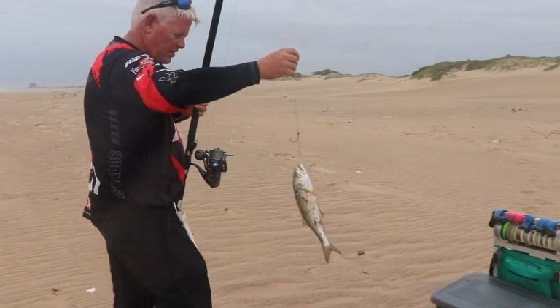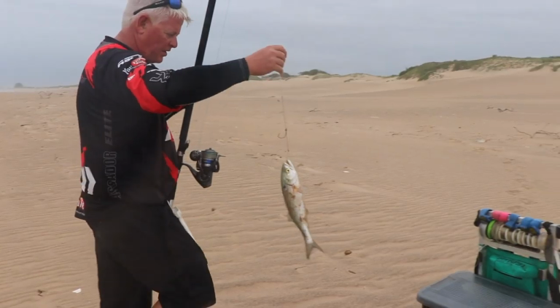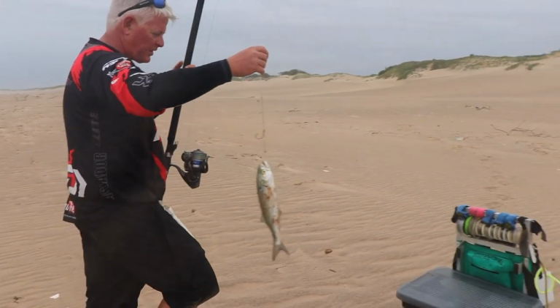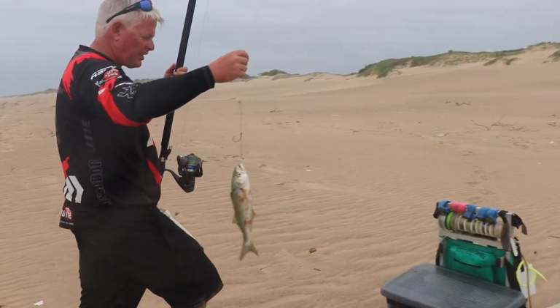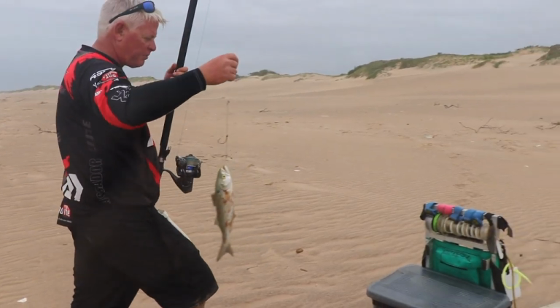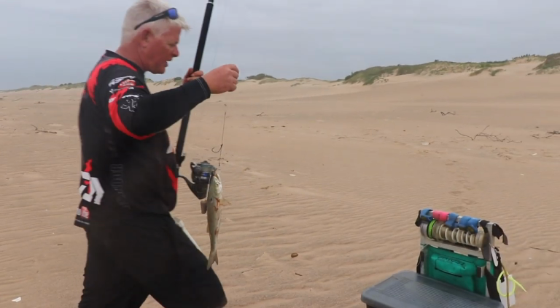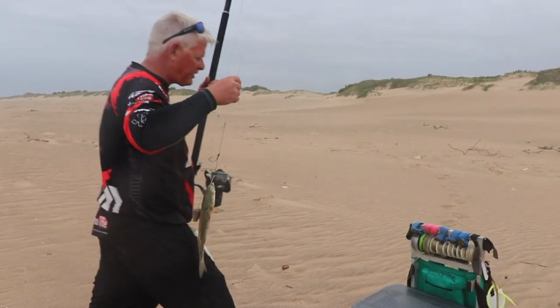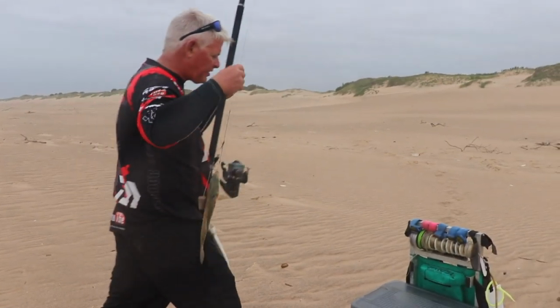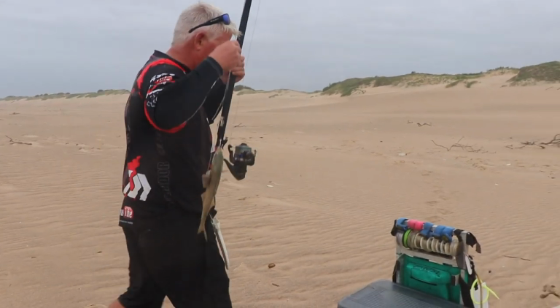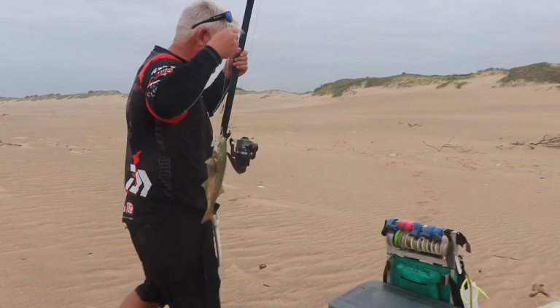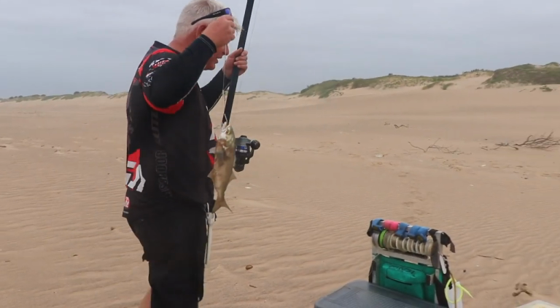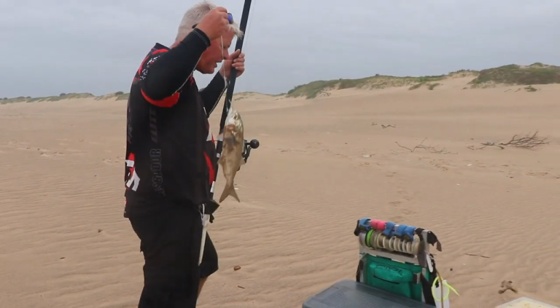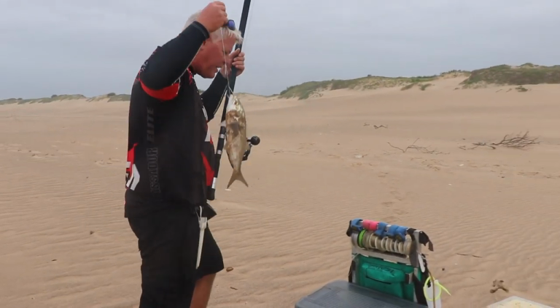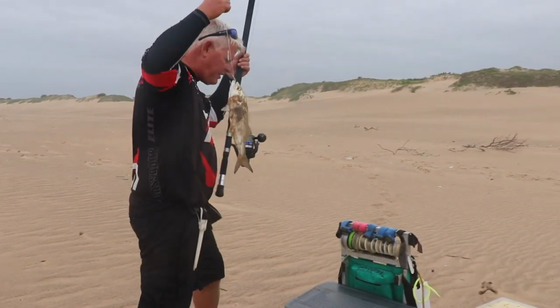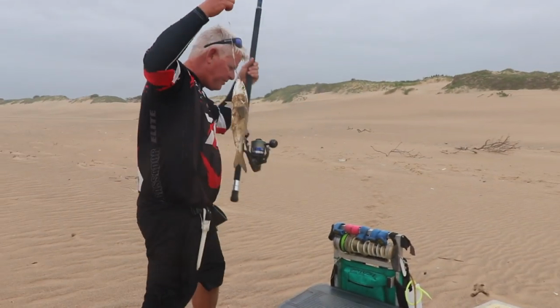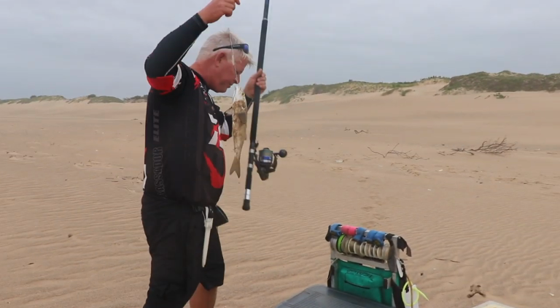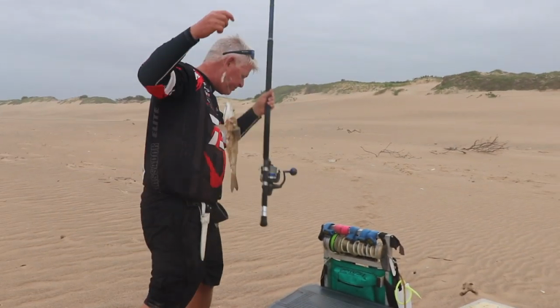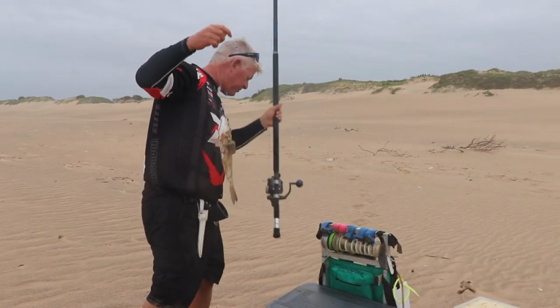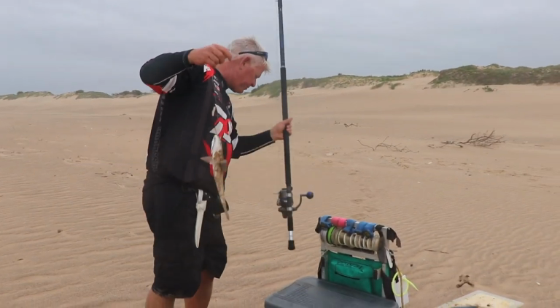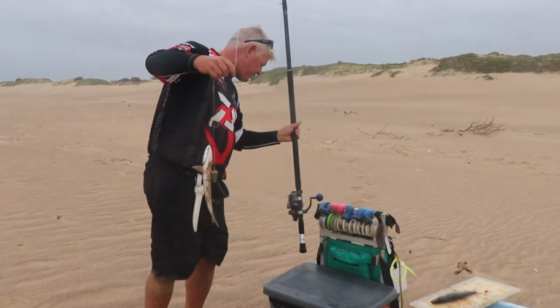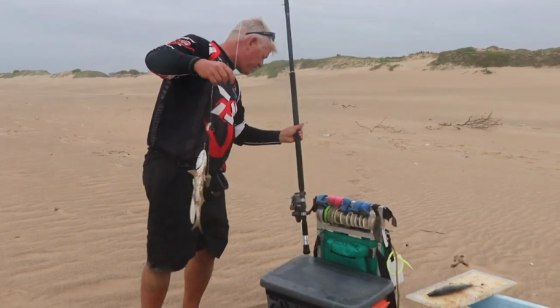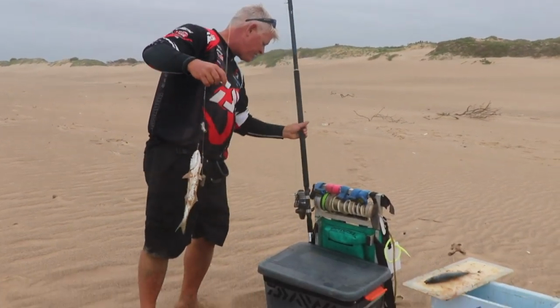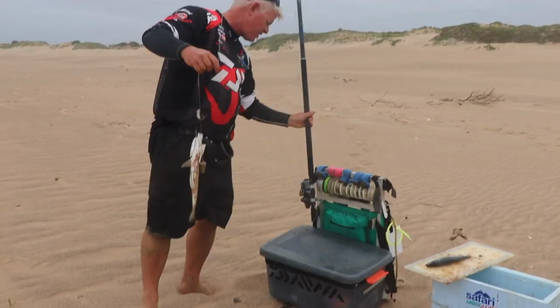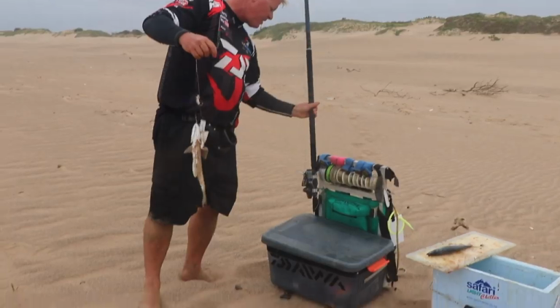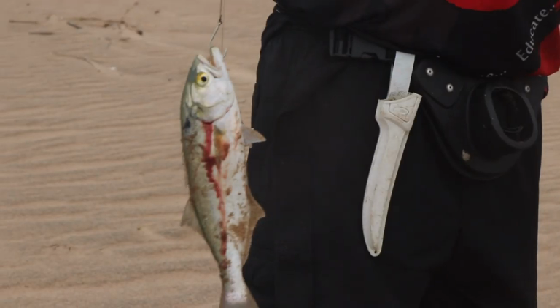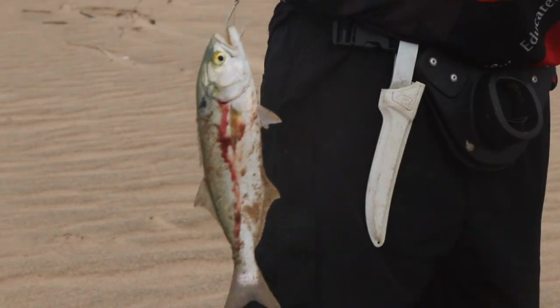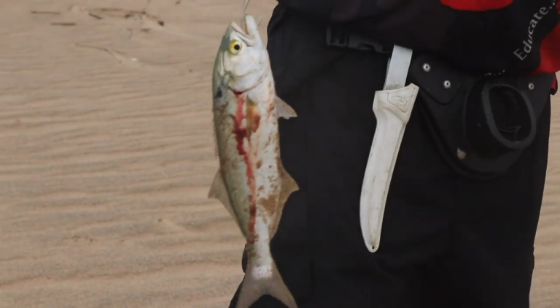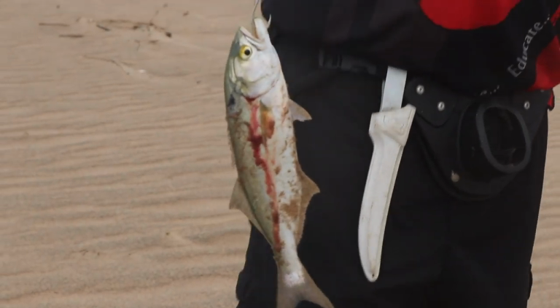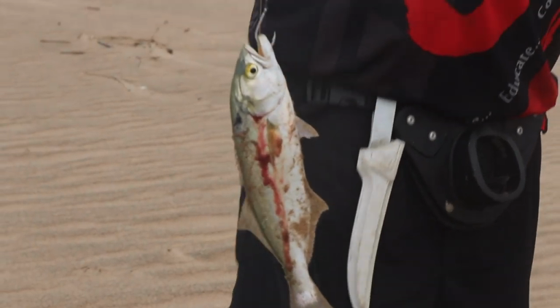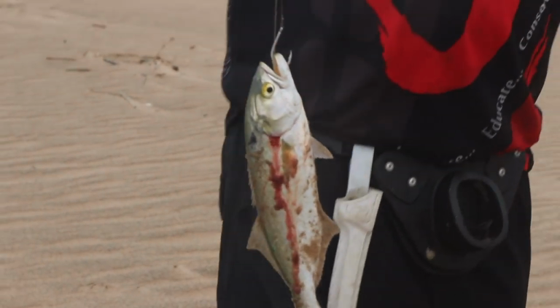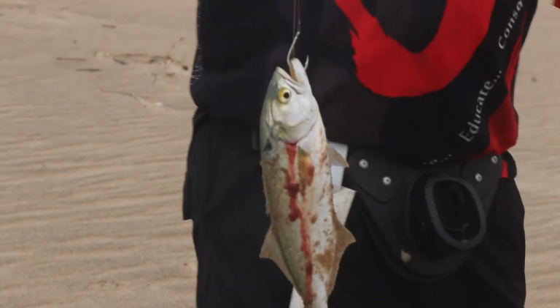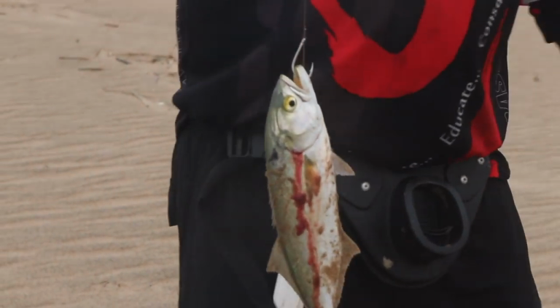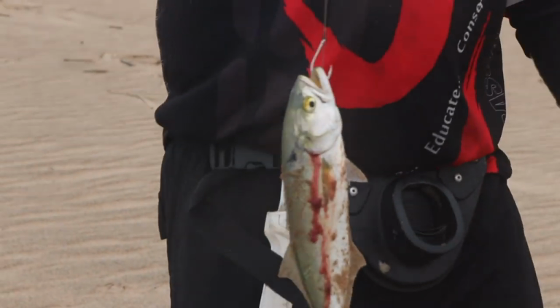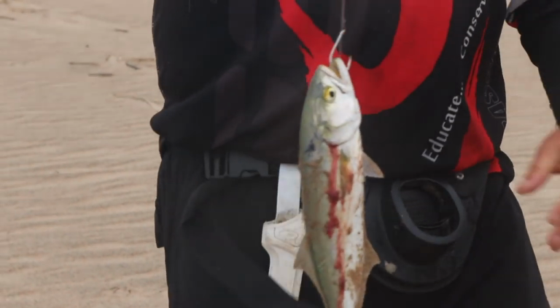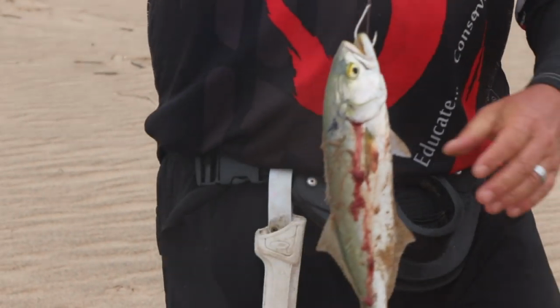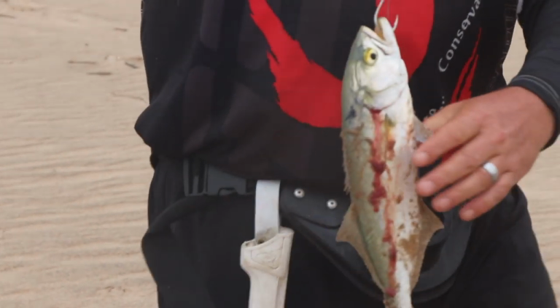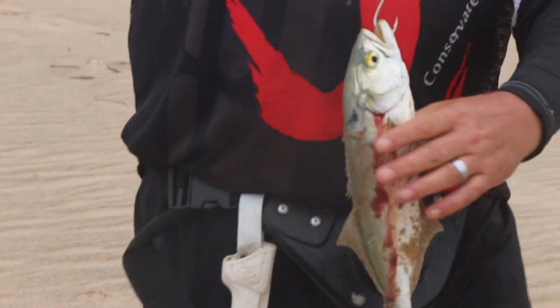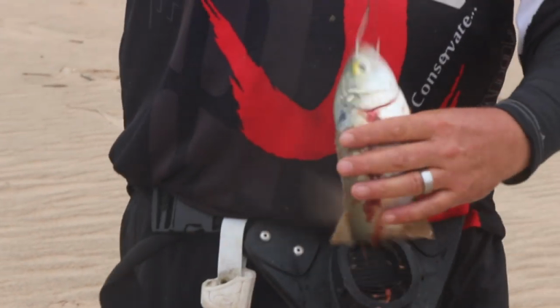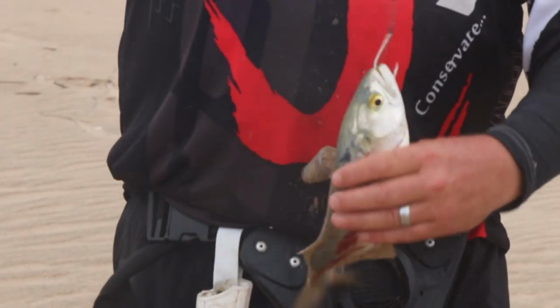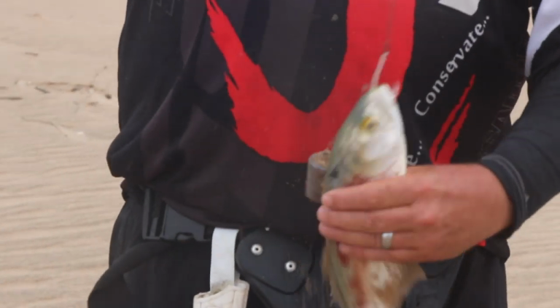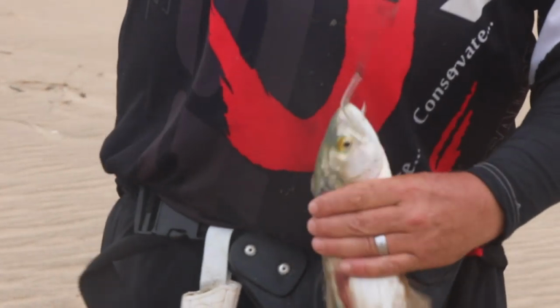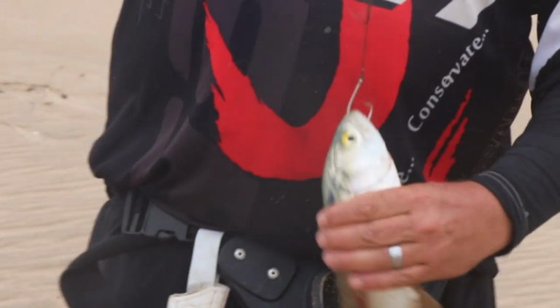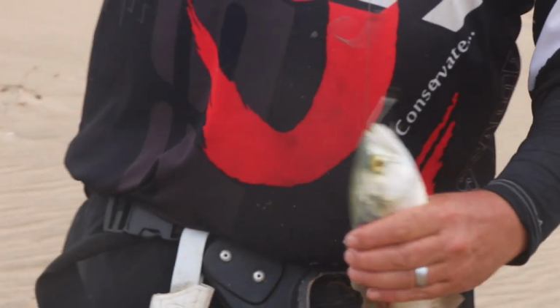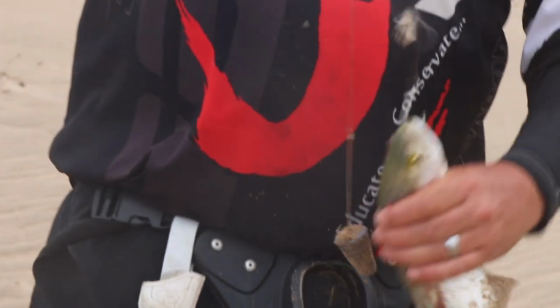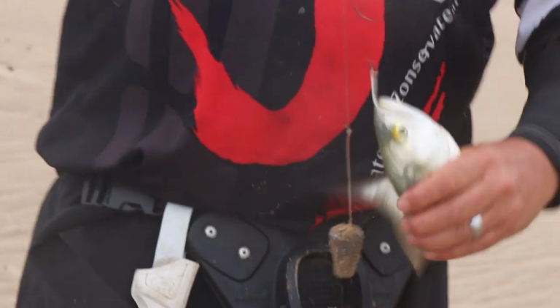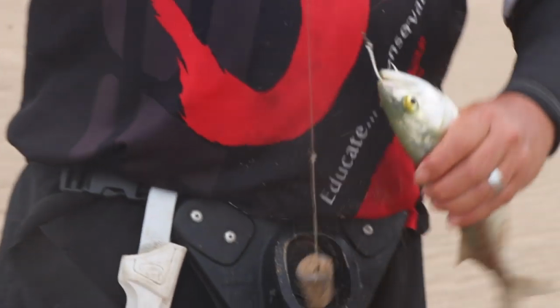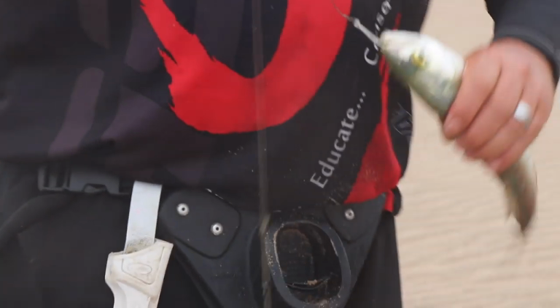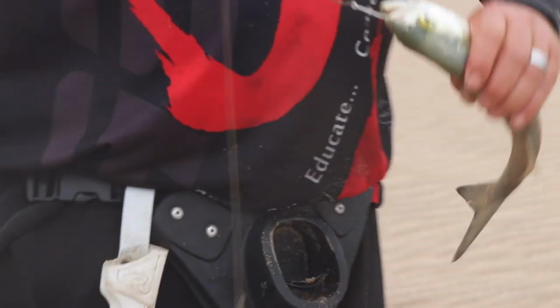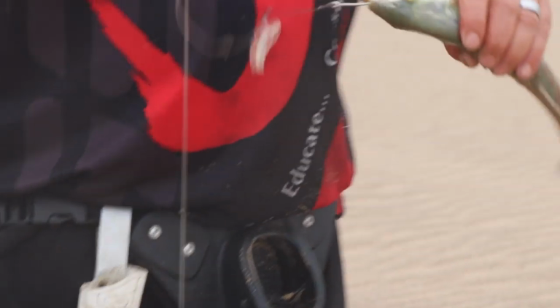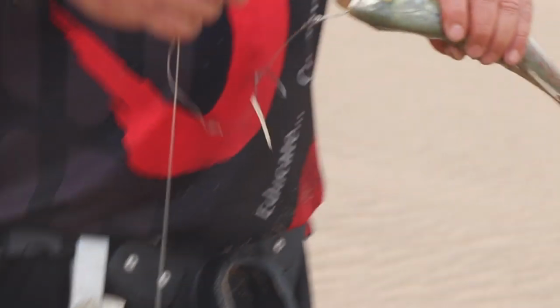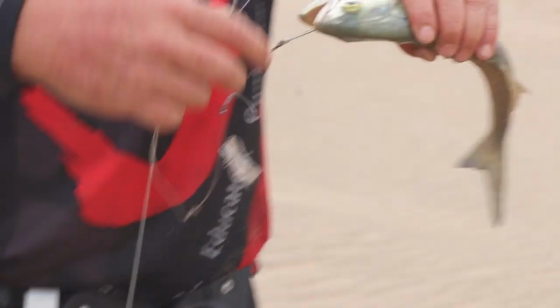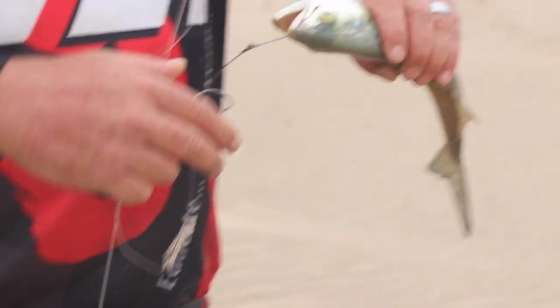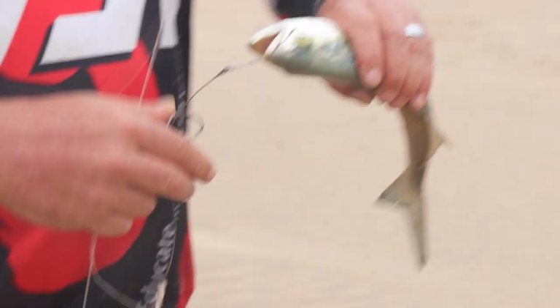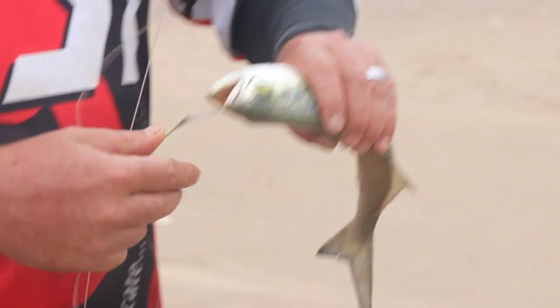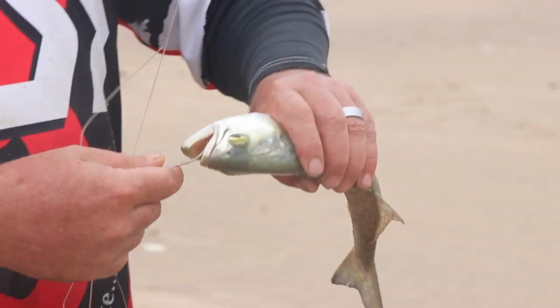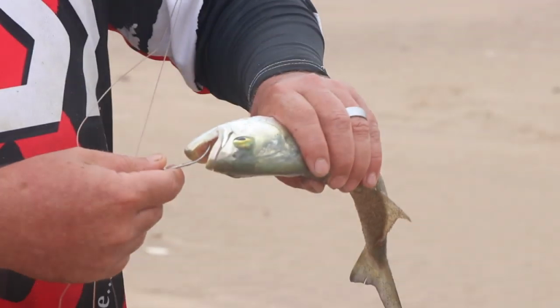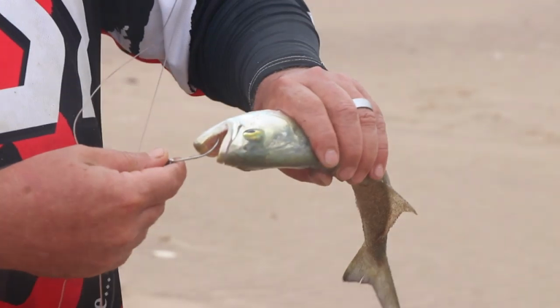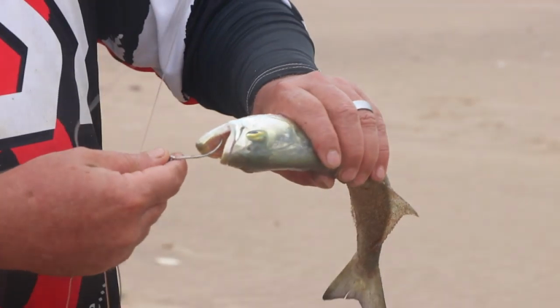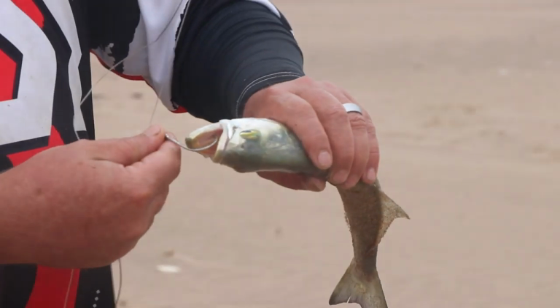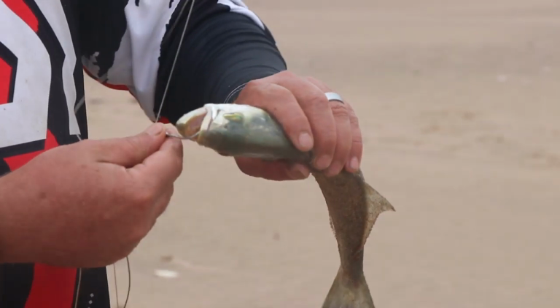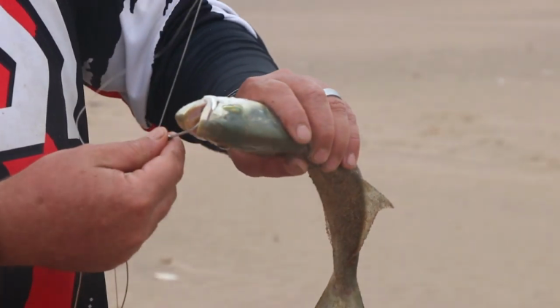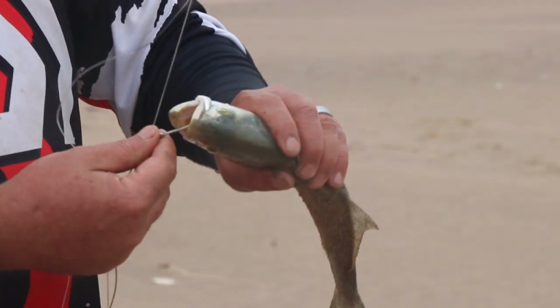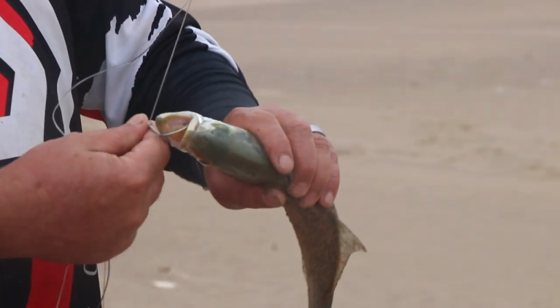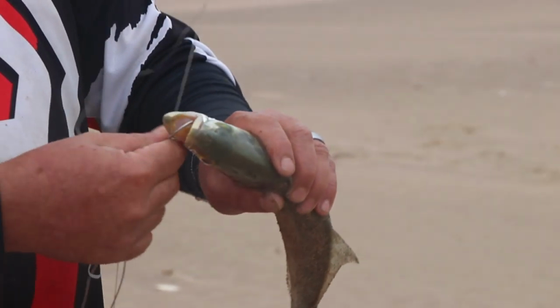Not the bust I've had here — fishing's been tough — so we're fishing for shad.